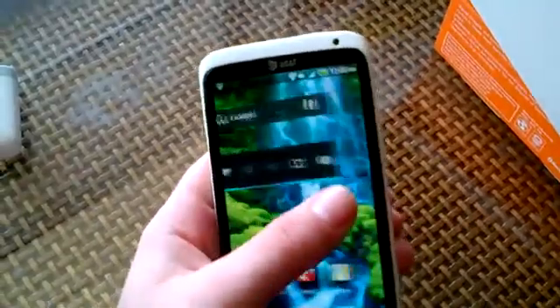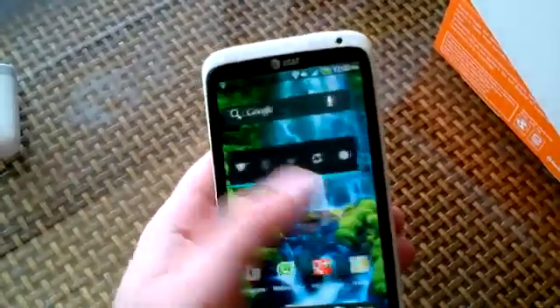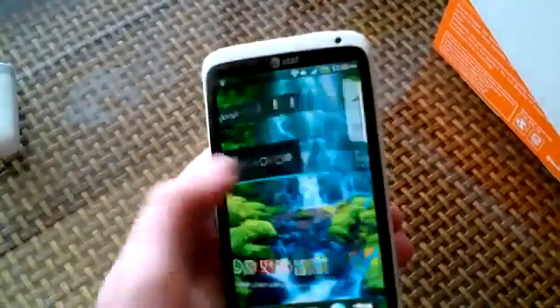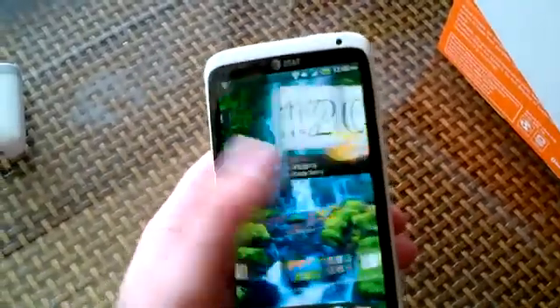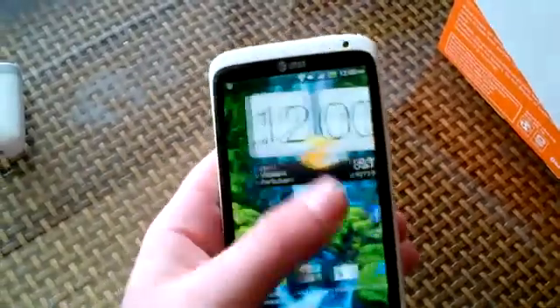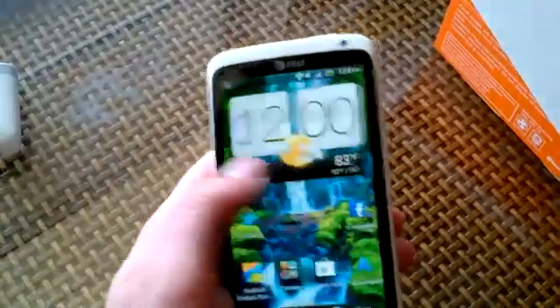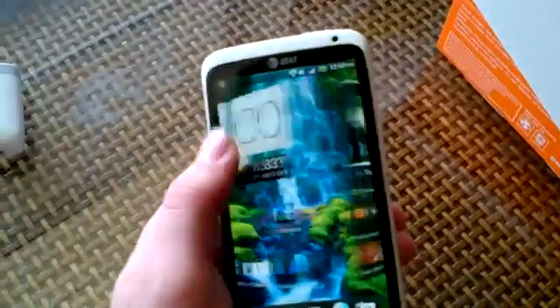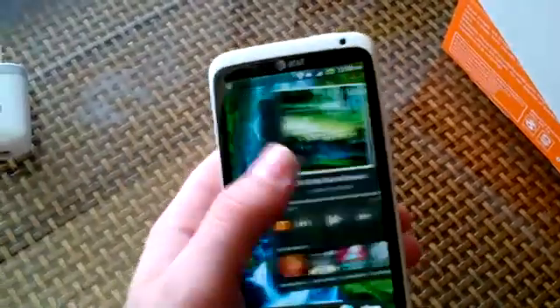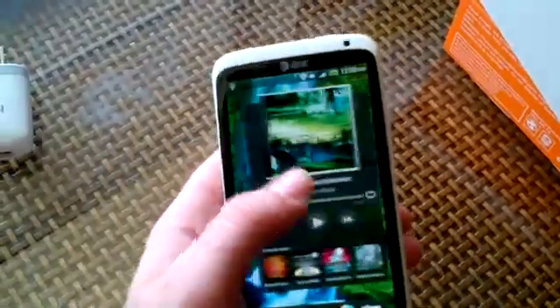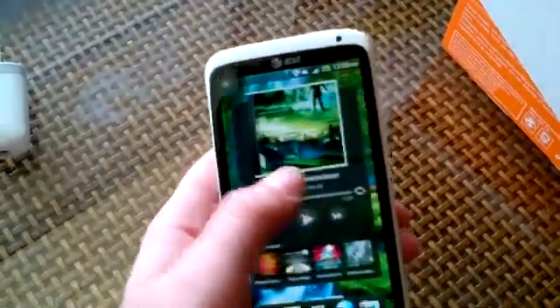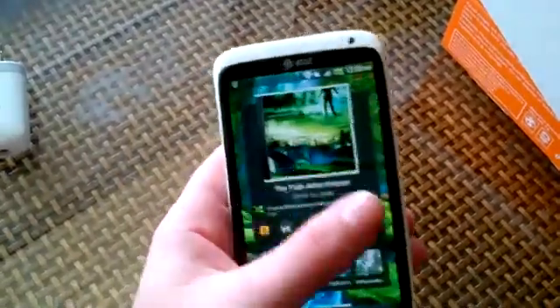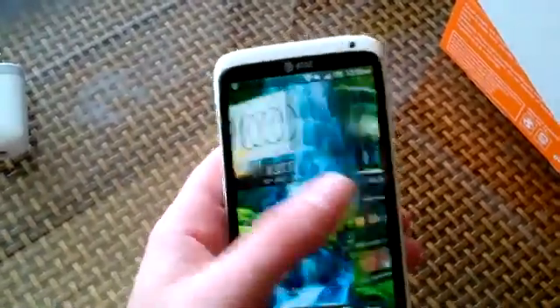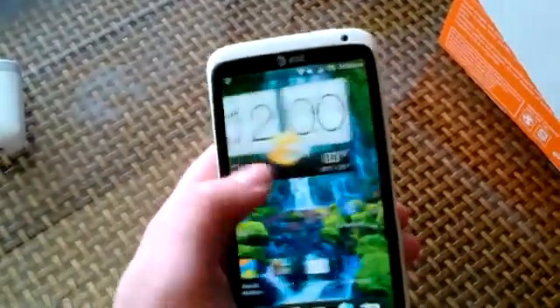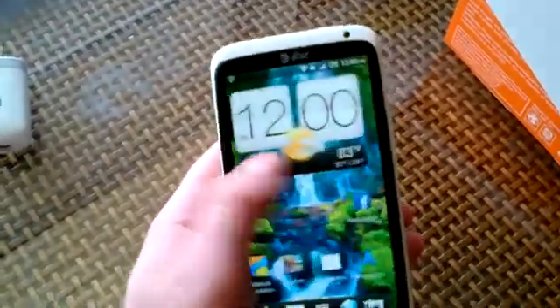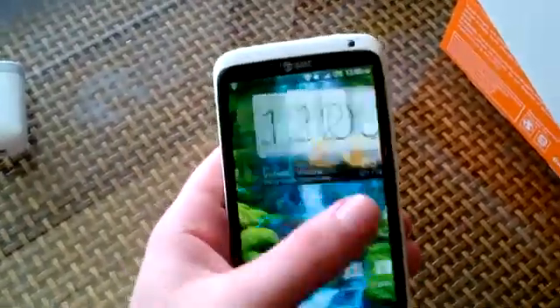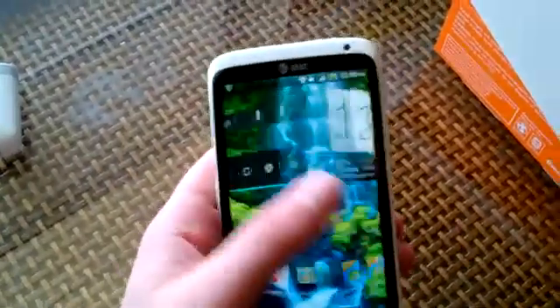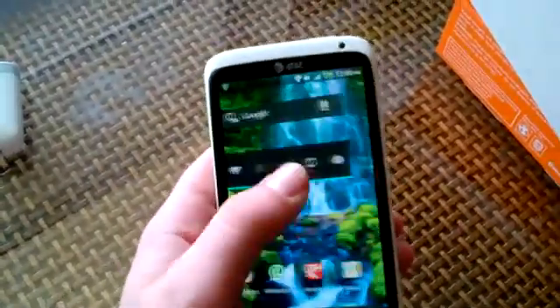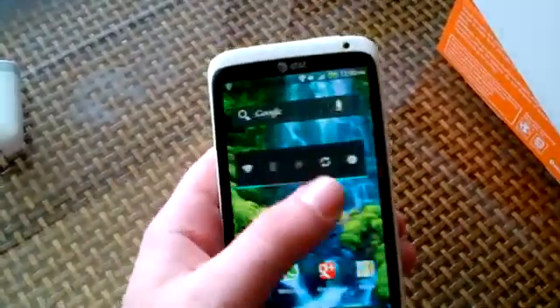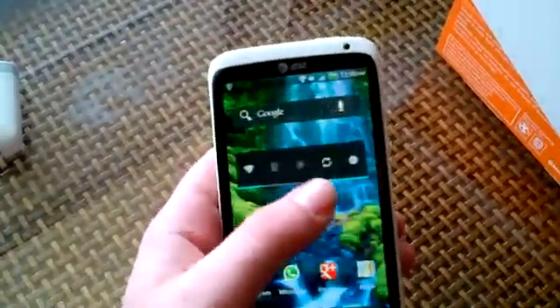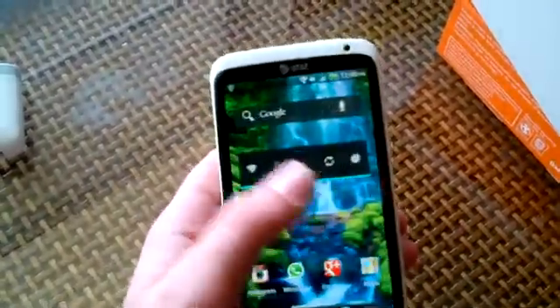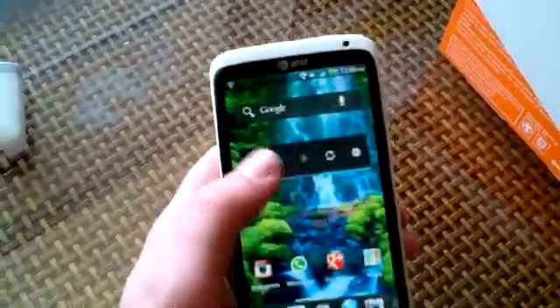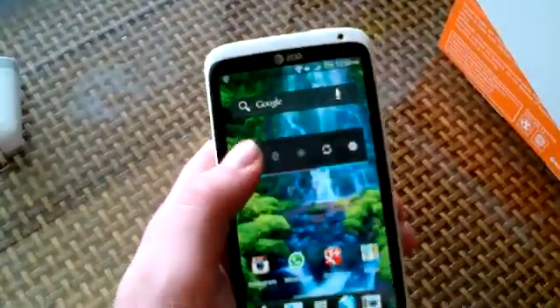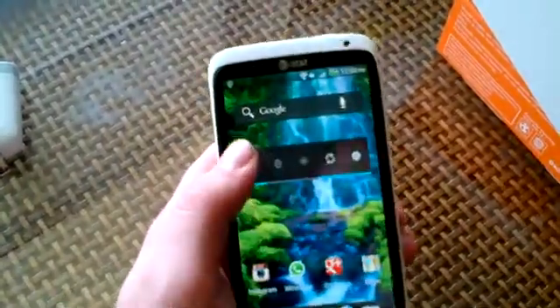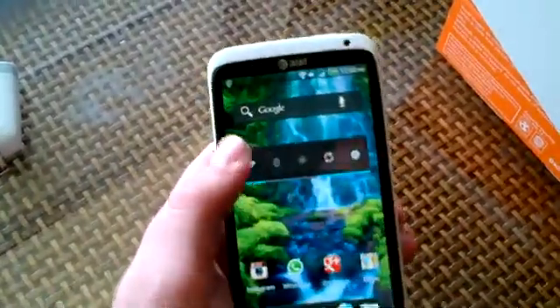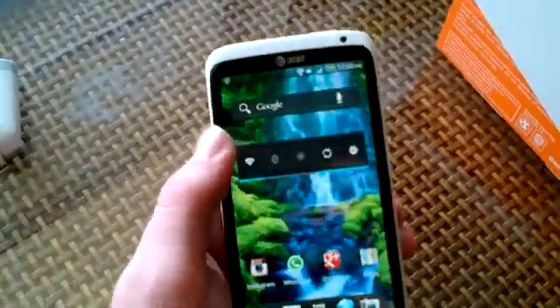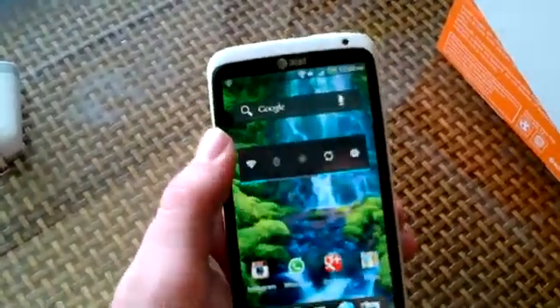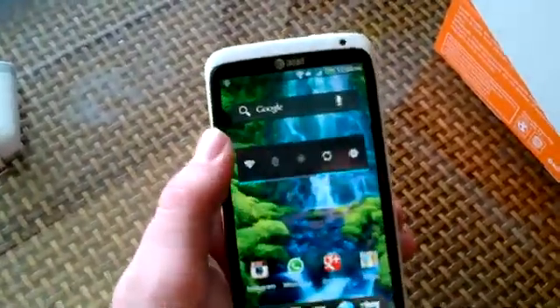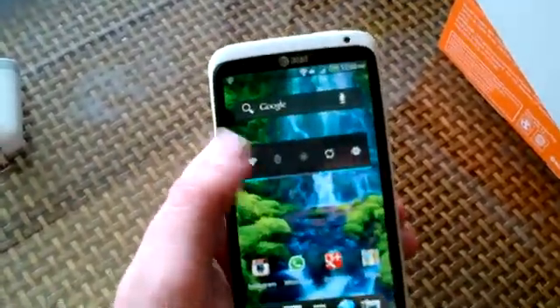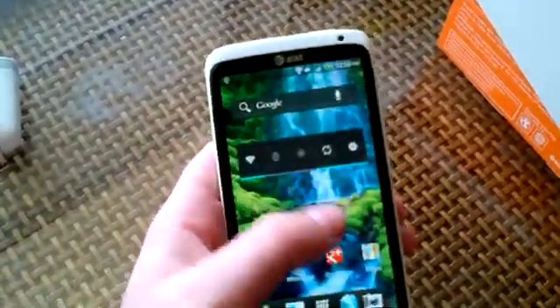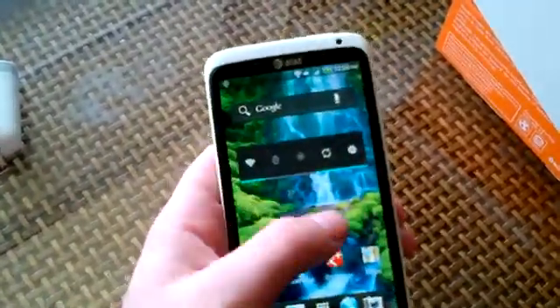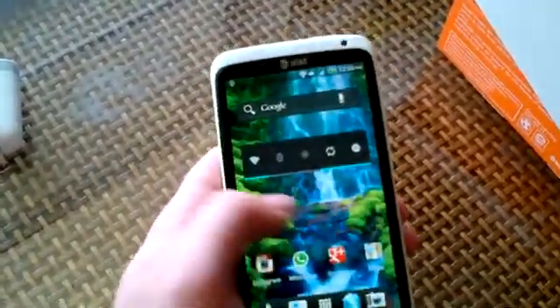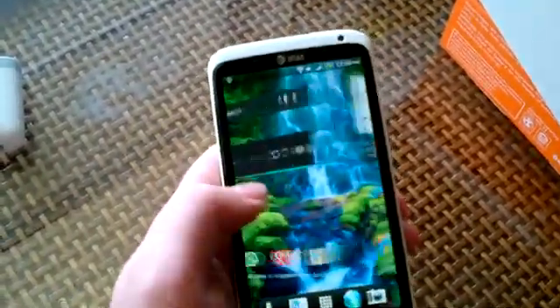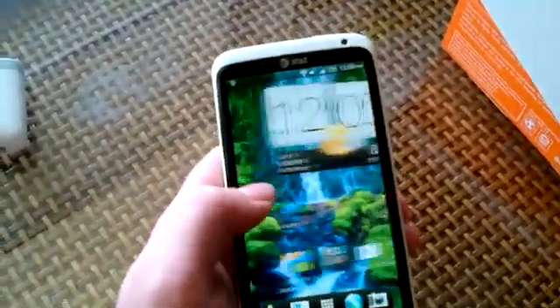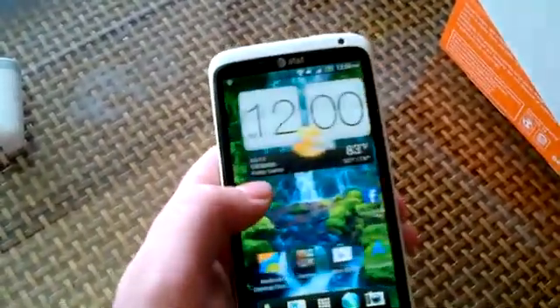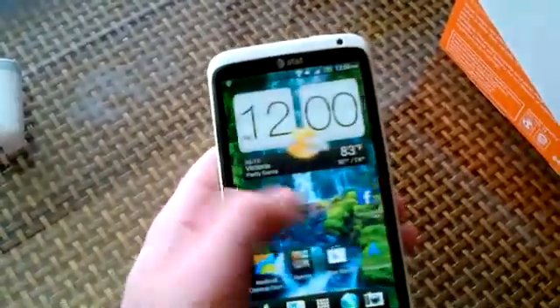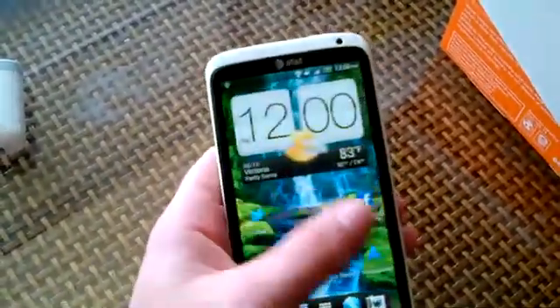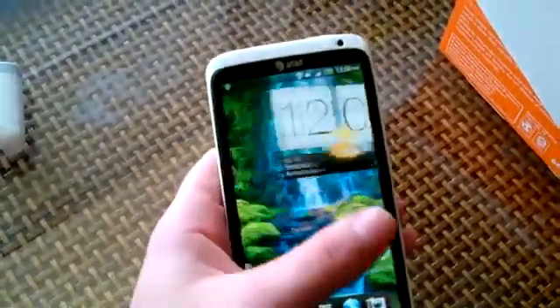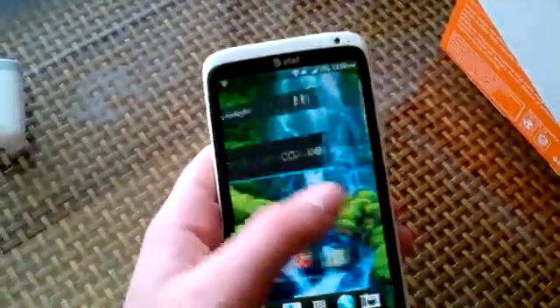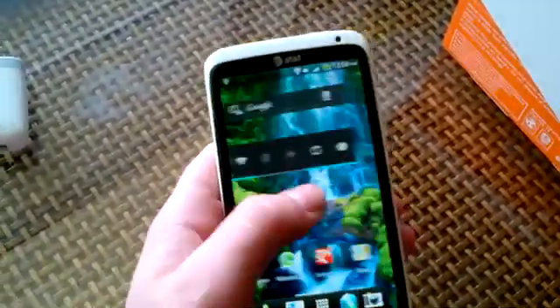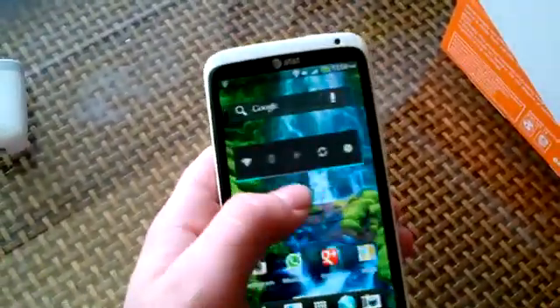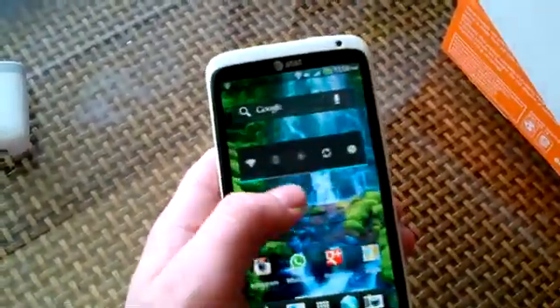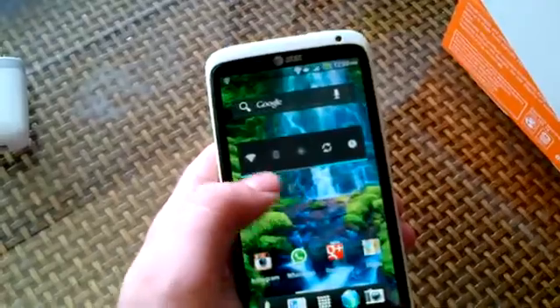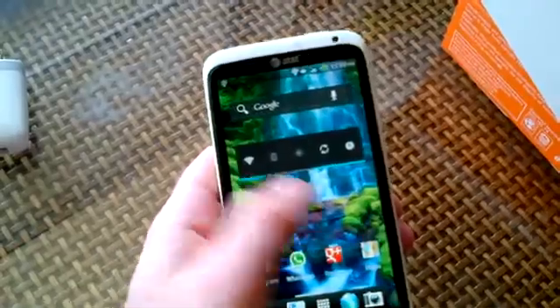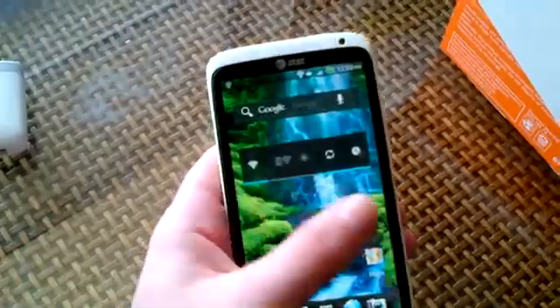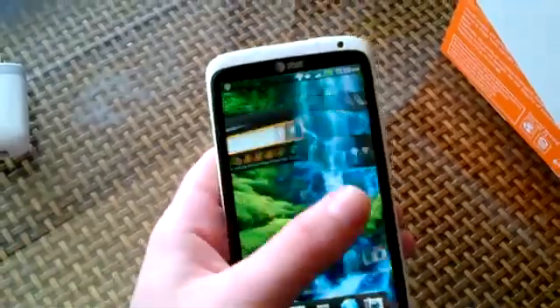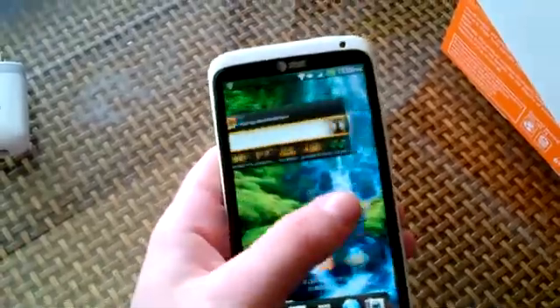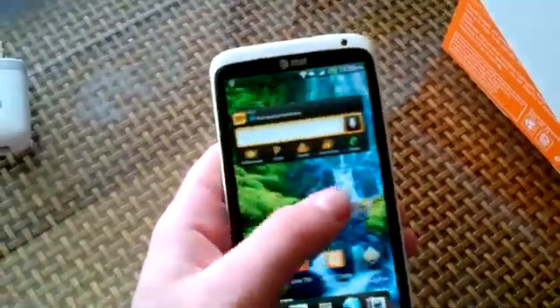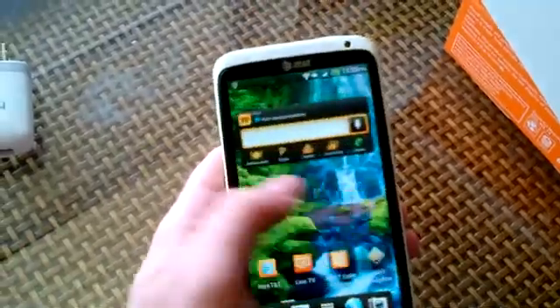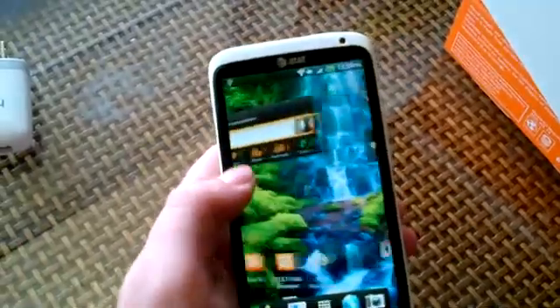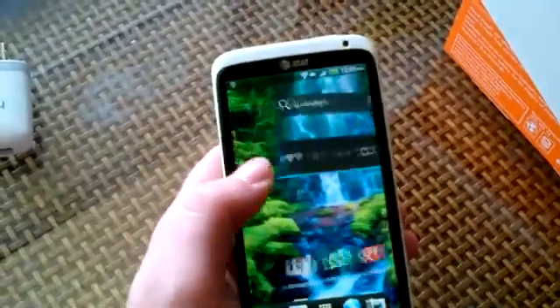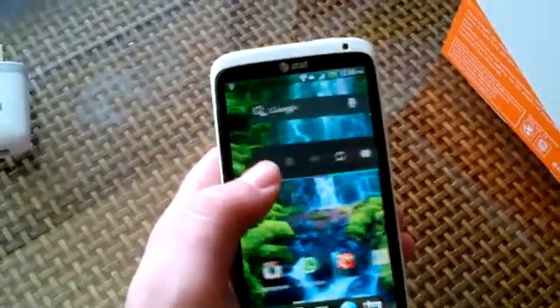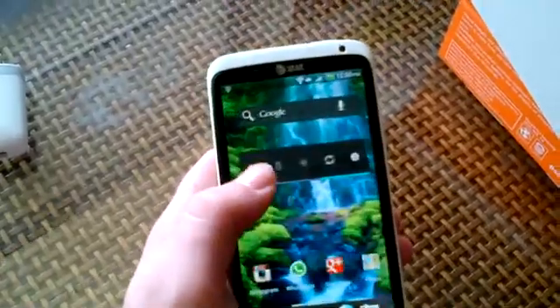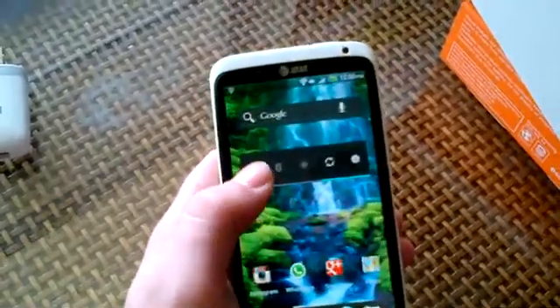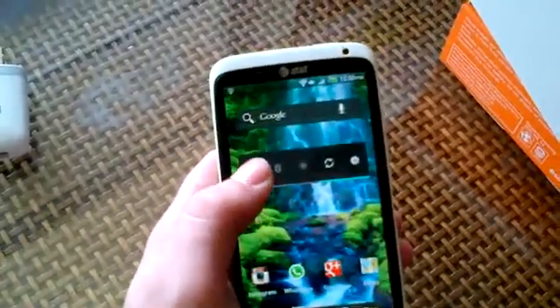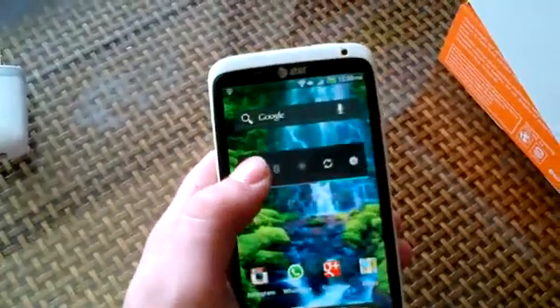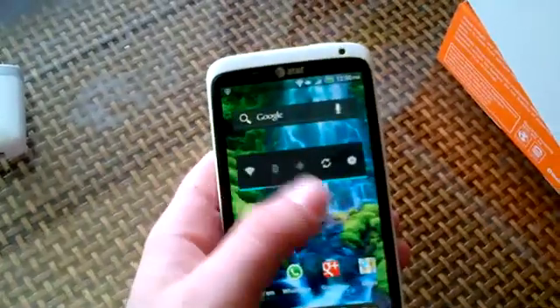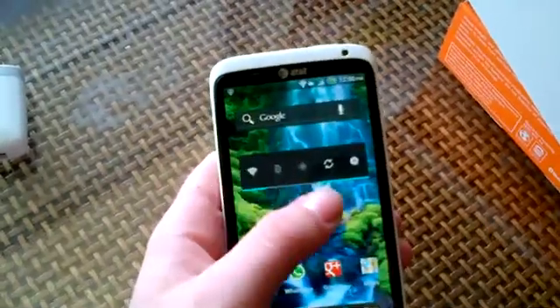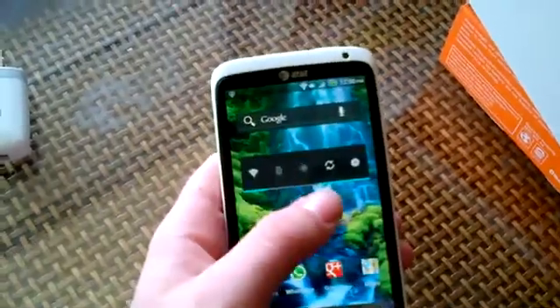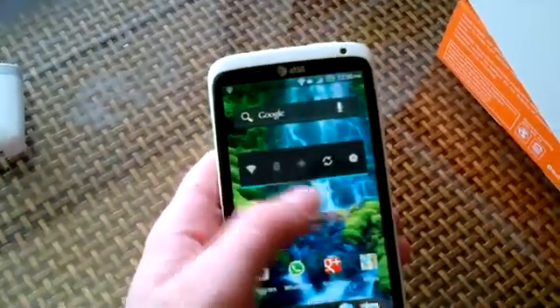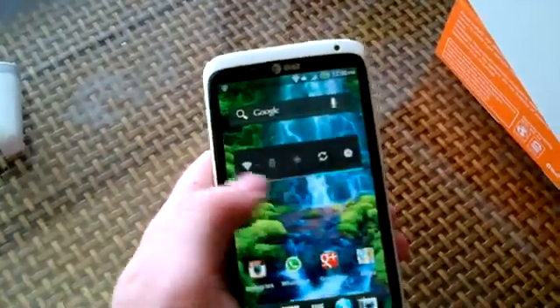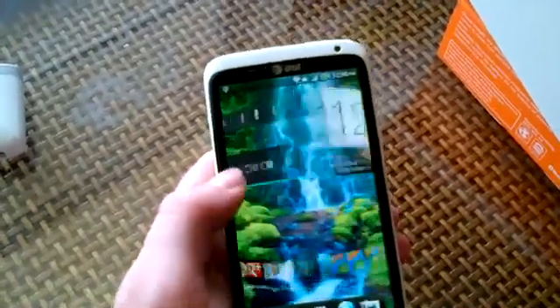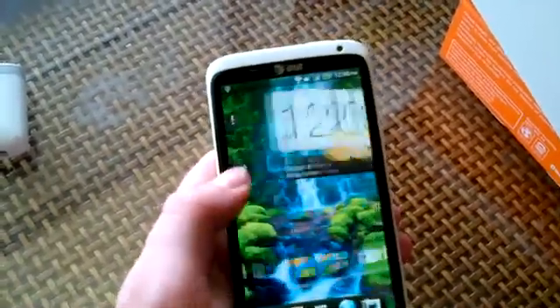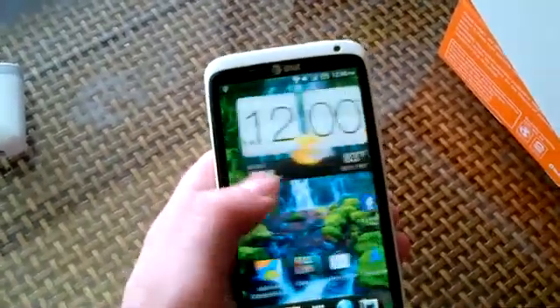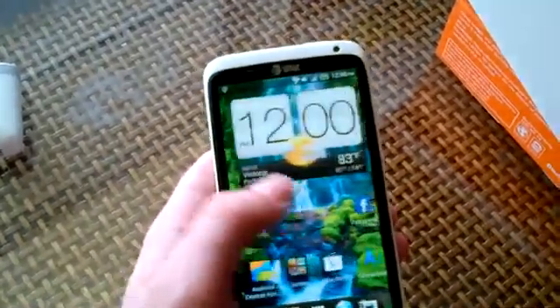Alright, so that has been an unboxing and just a quick look at the HTC One X for AT&T.